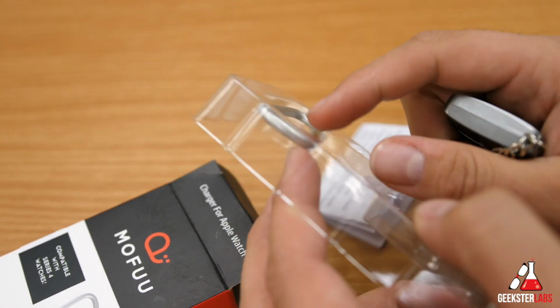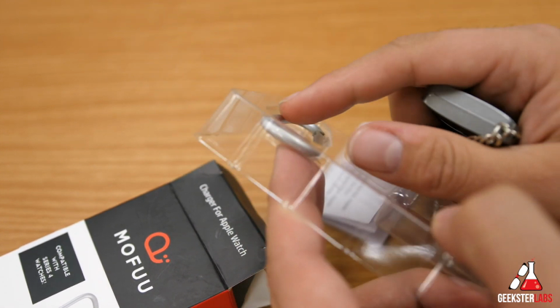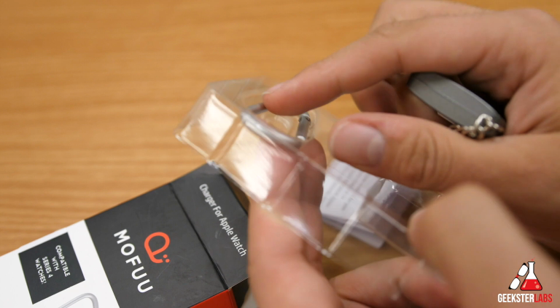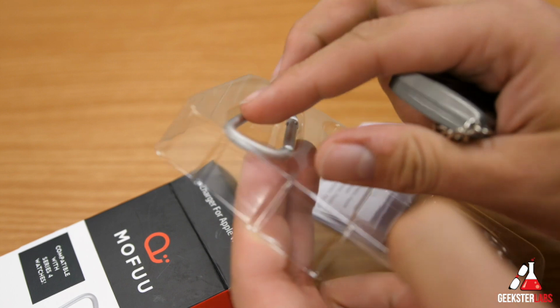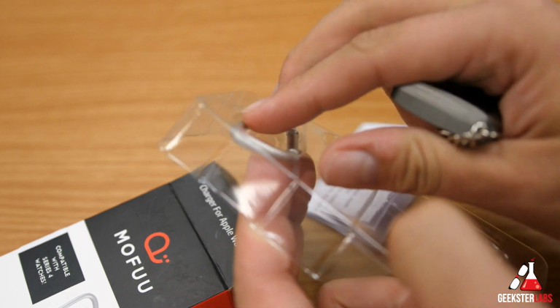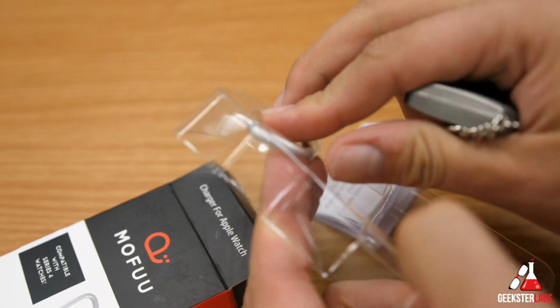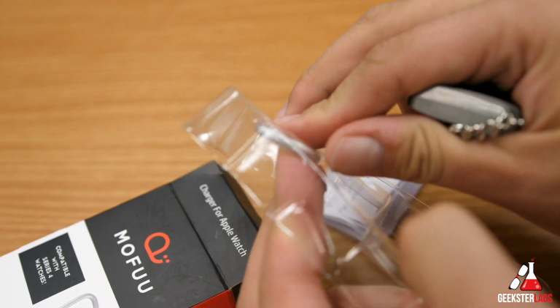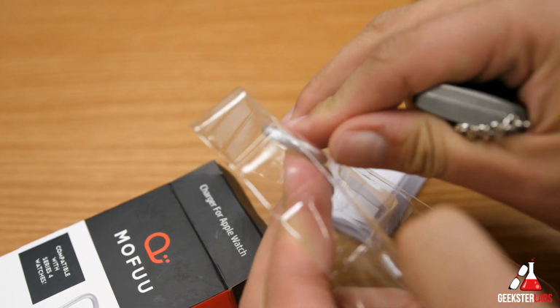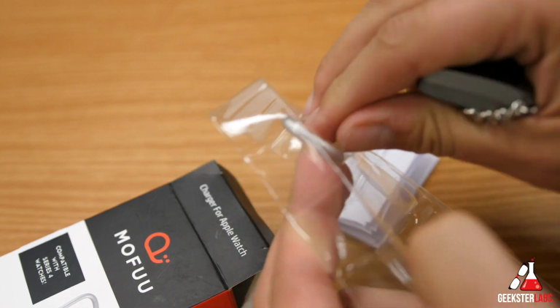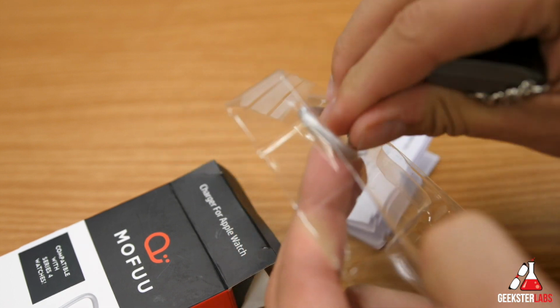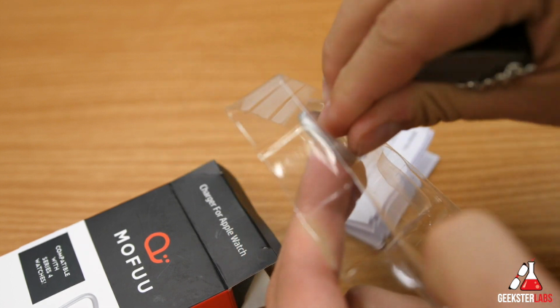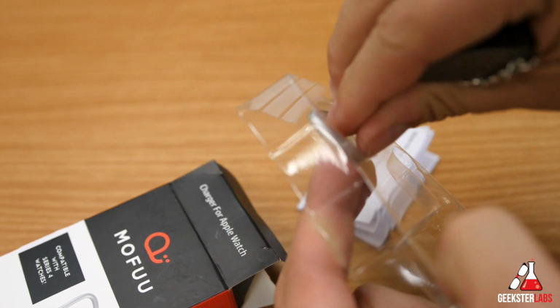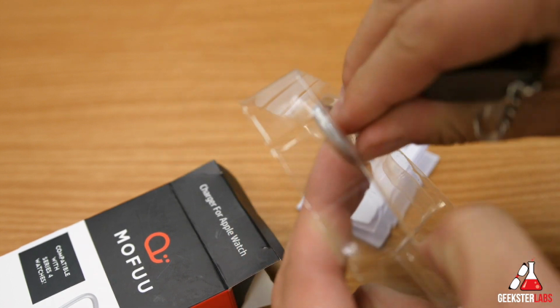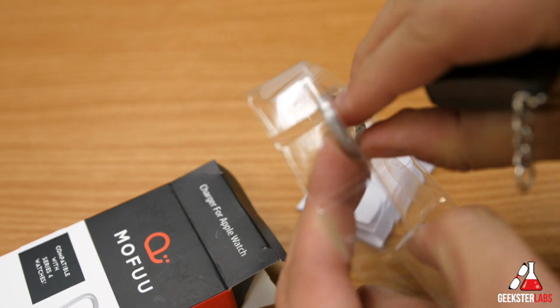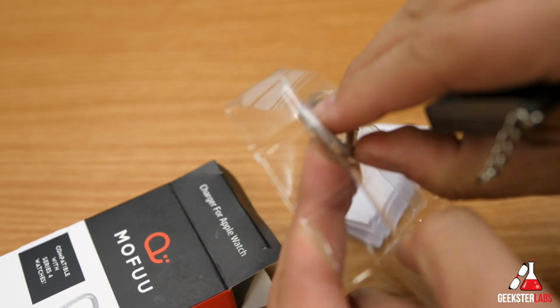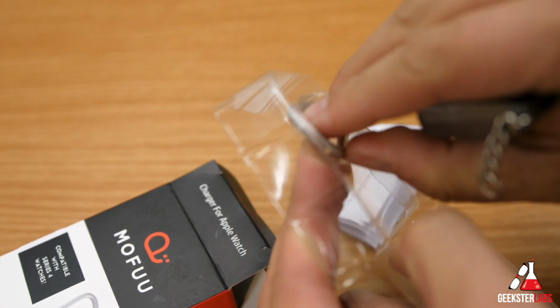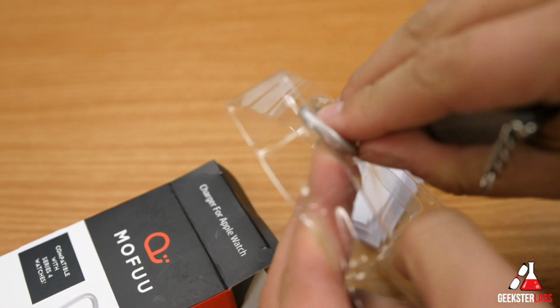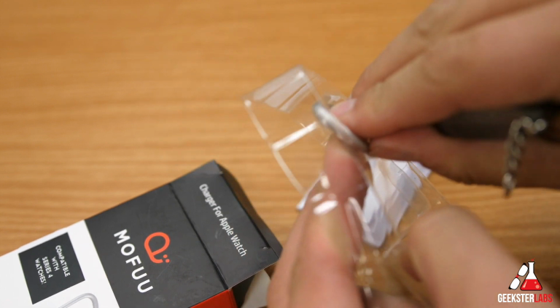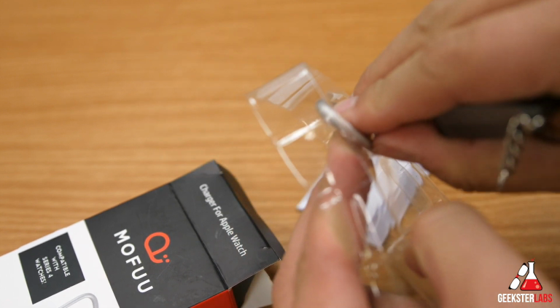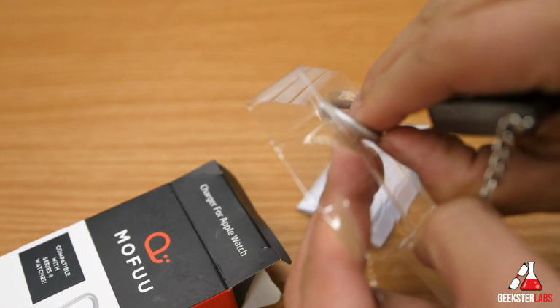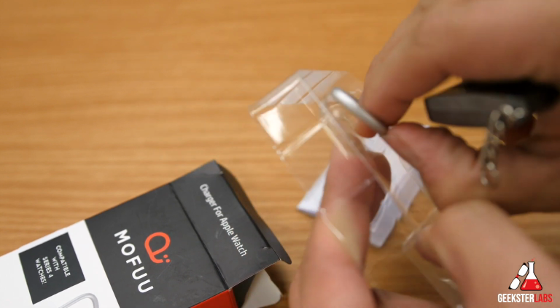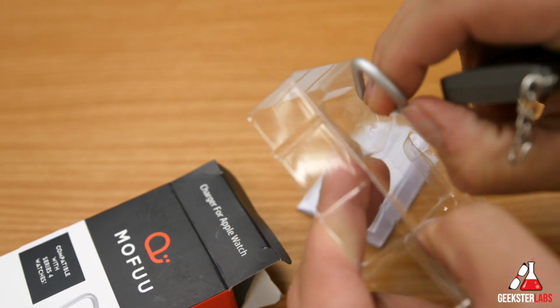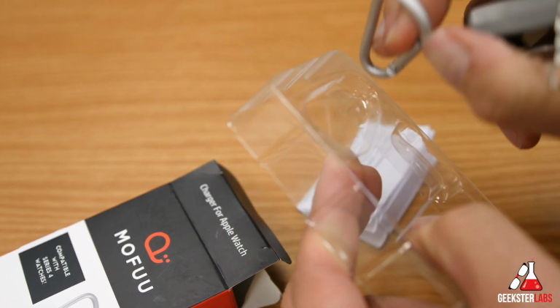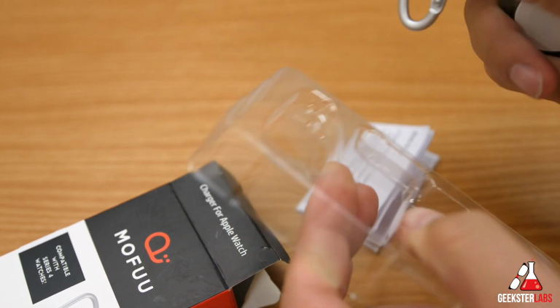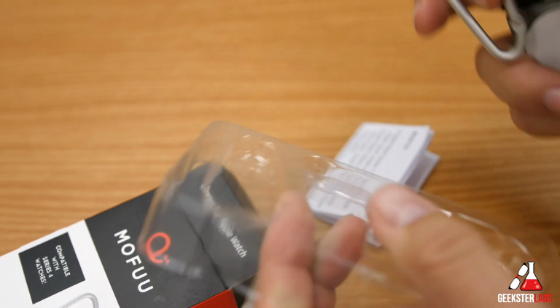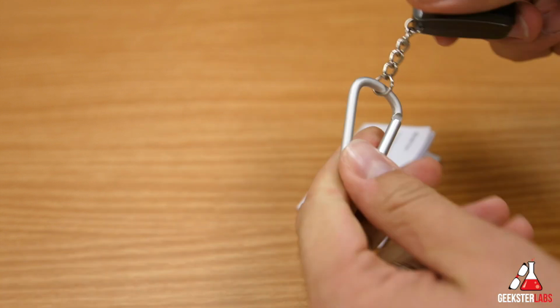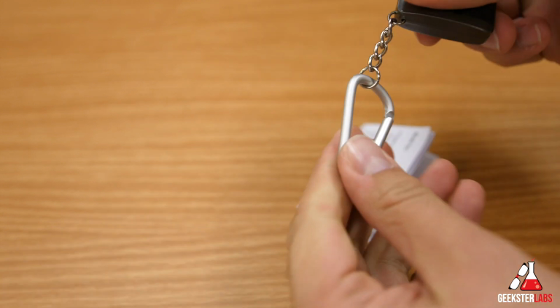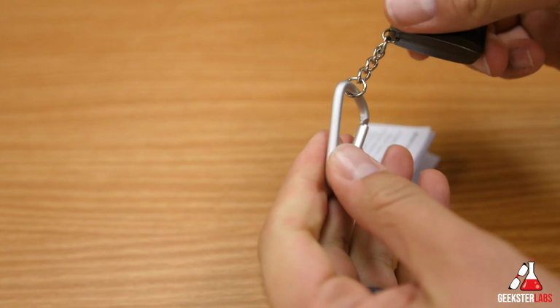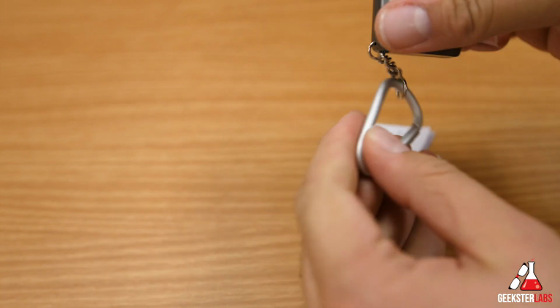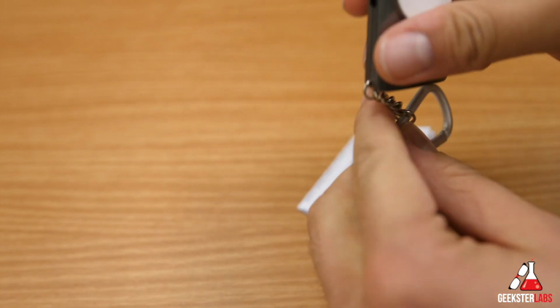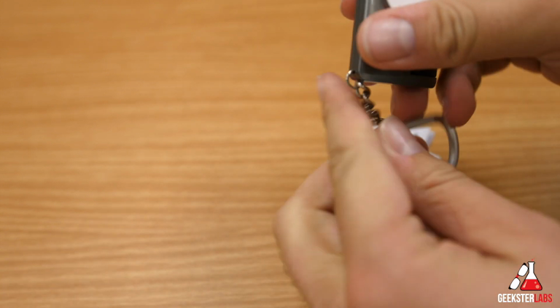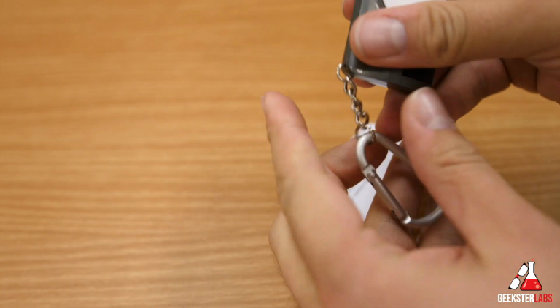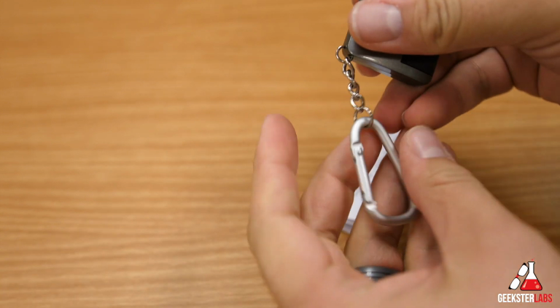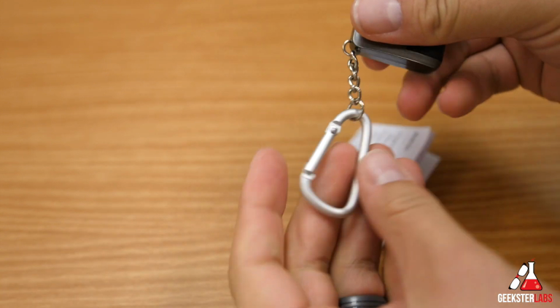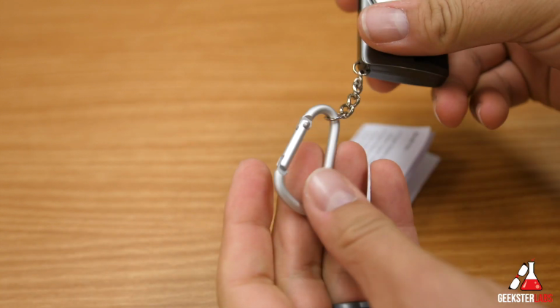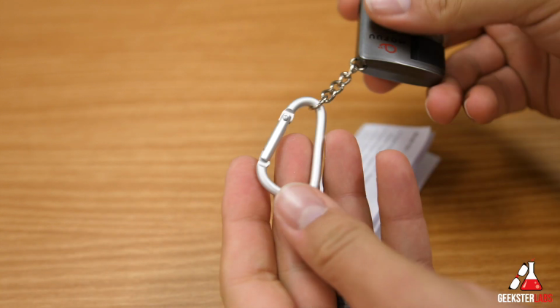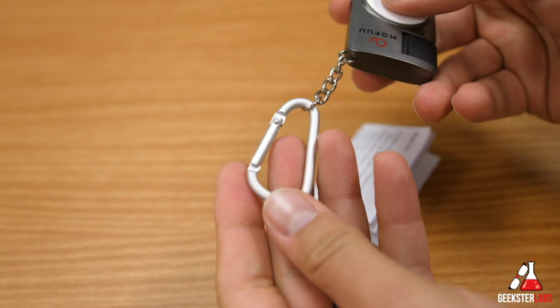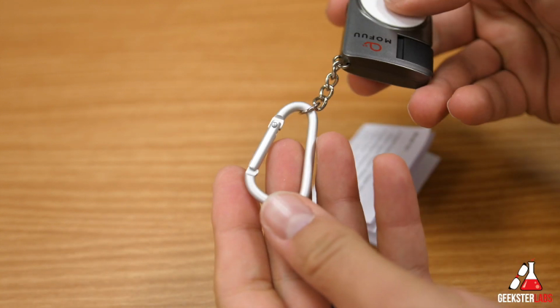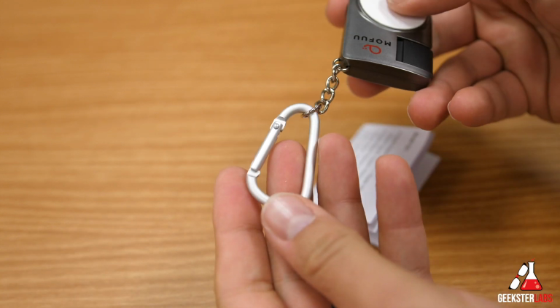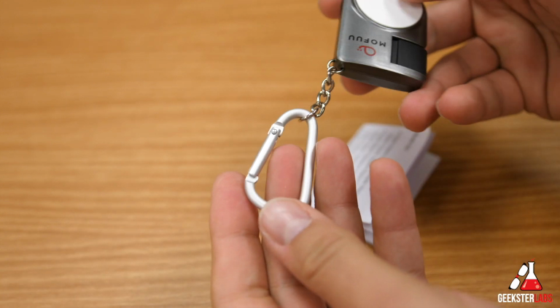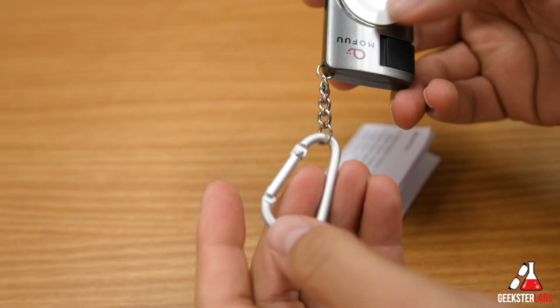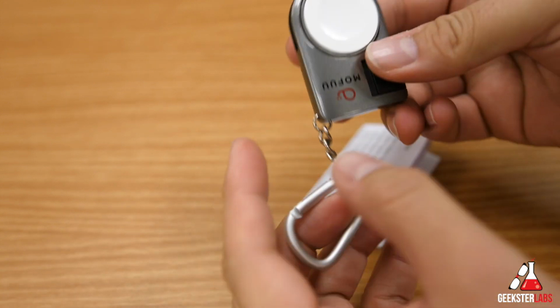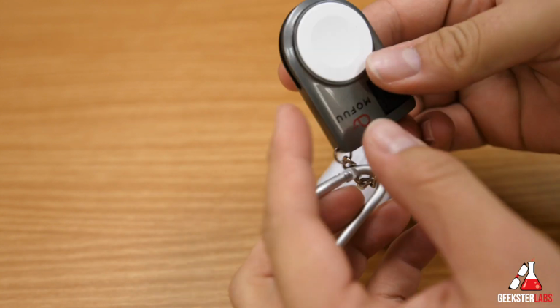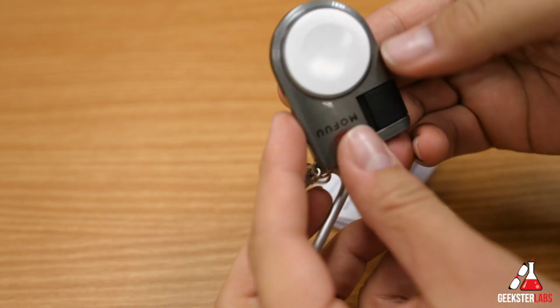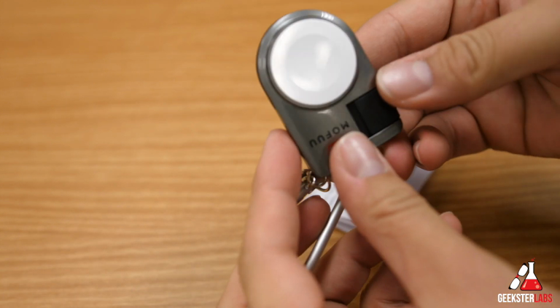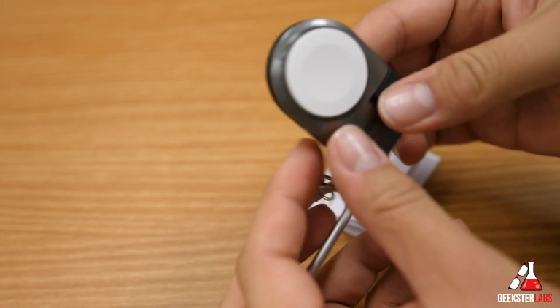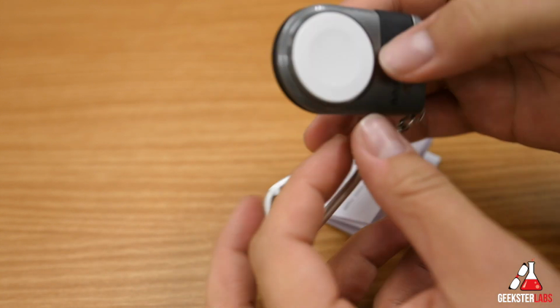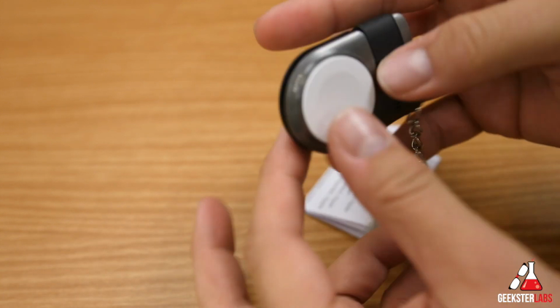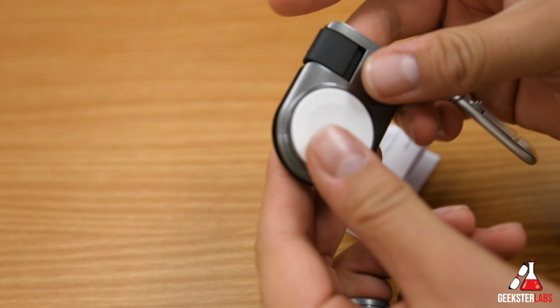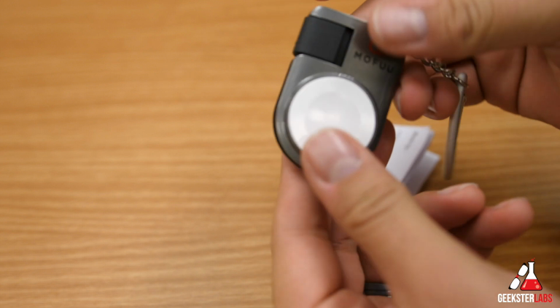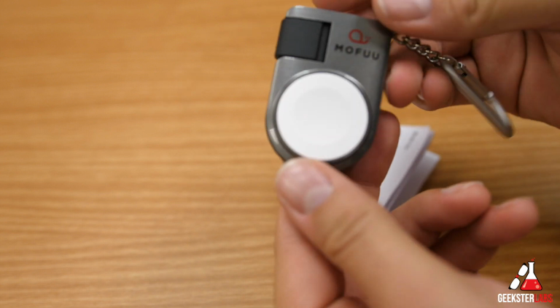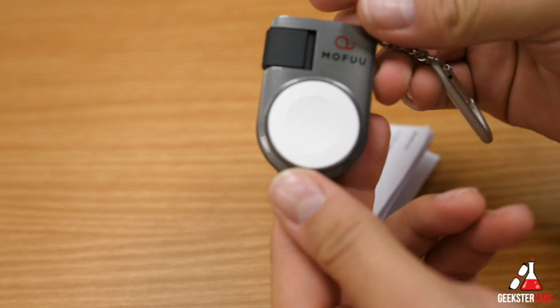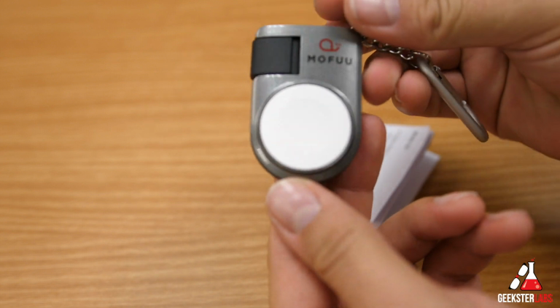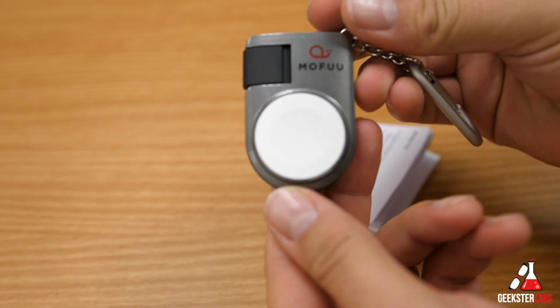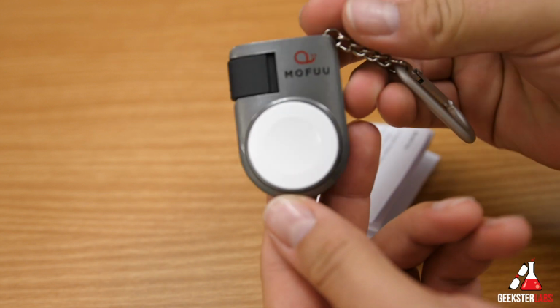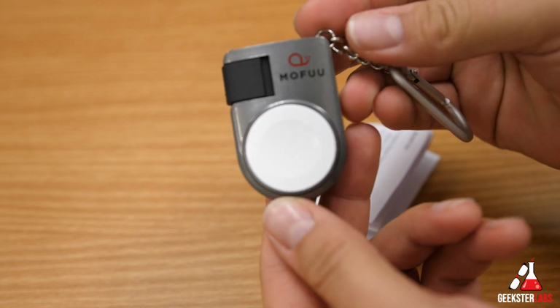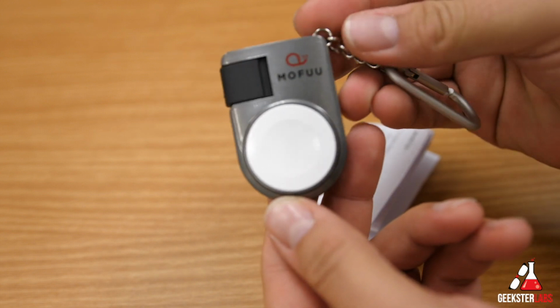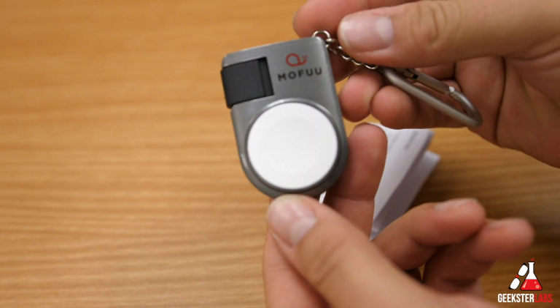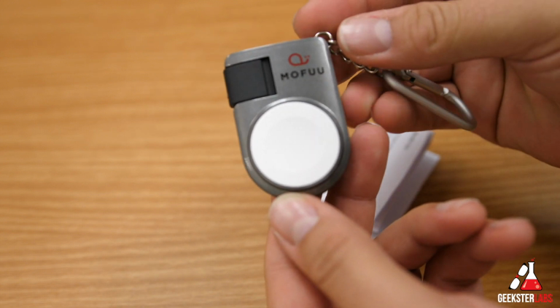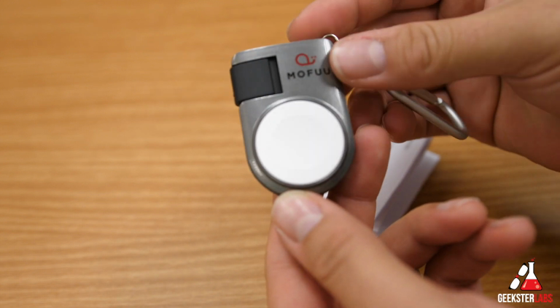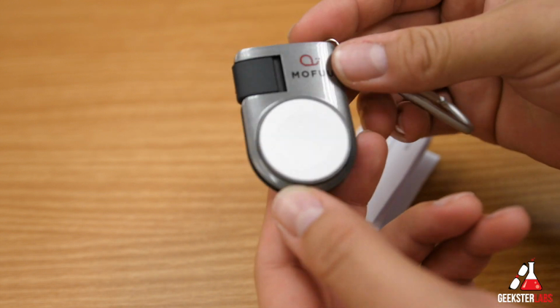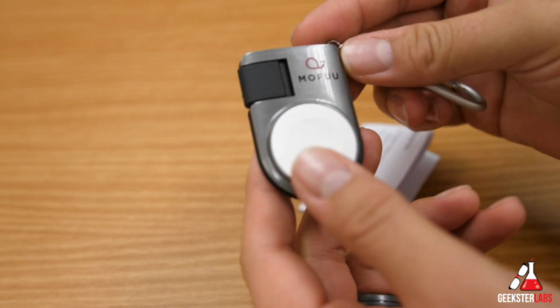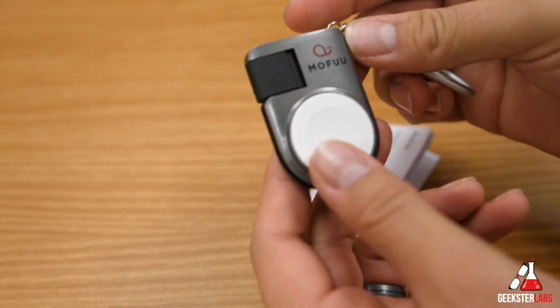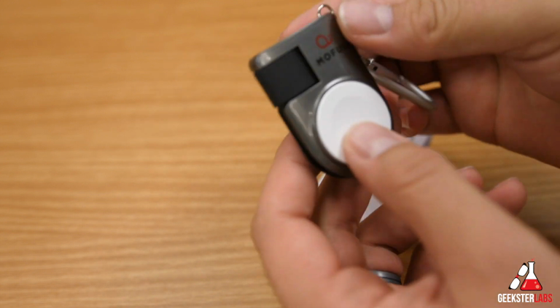Let's pop these things out and I'll show you what comes with this. You hook the carabiner onto a bag right there, and there you have the charging pad.